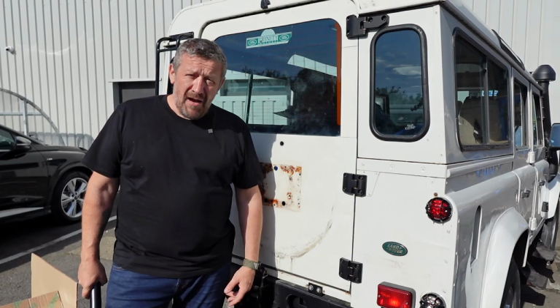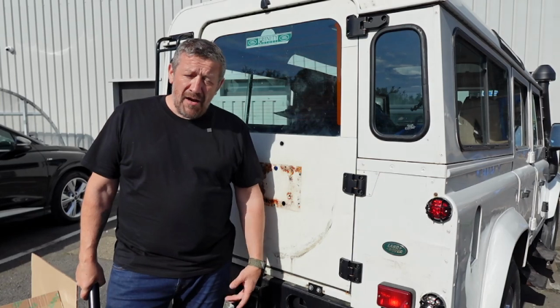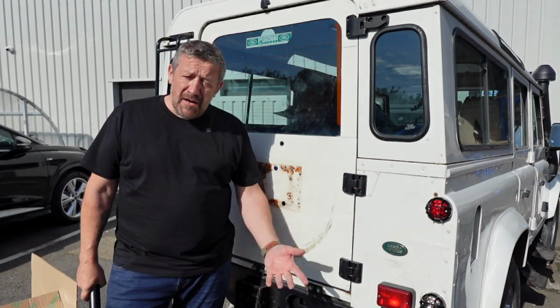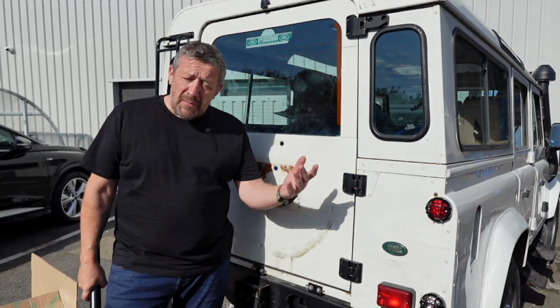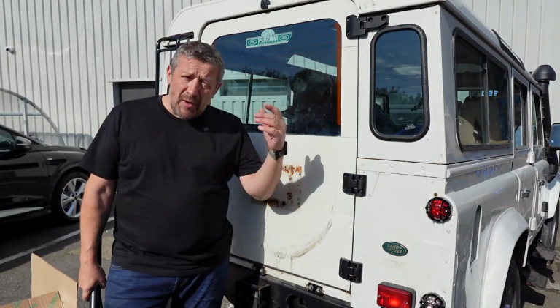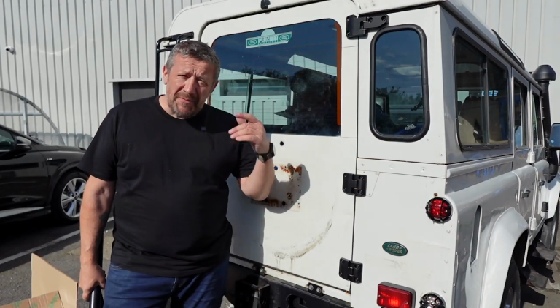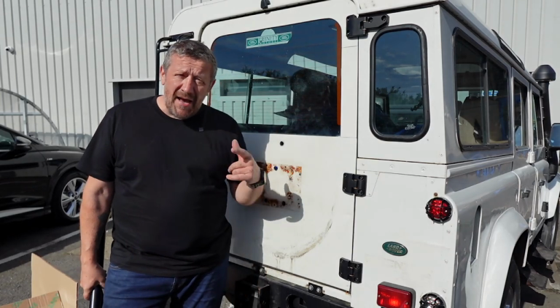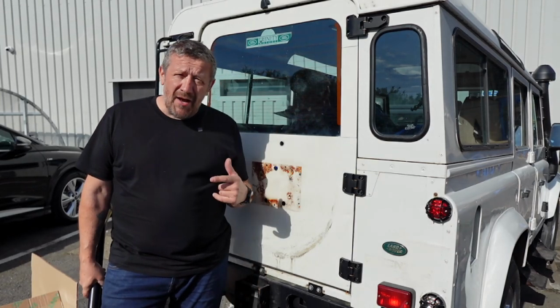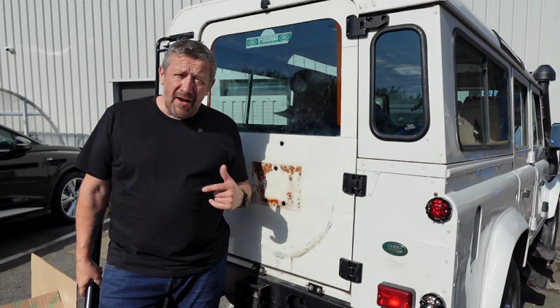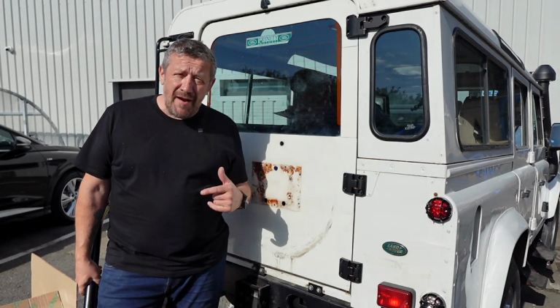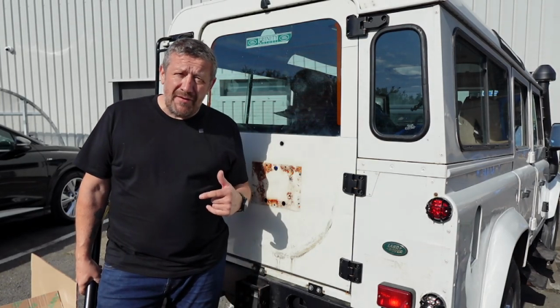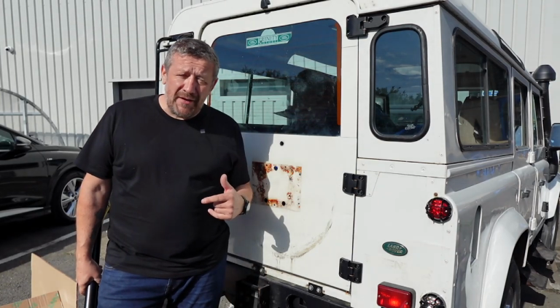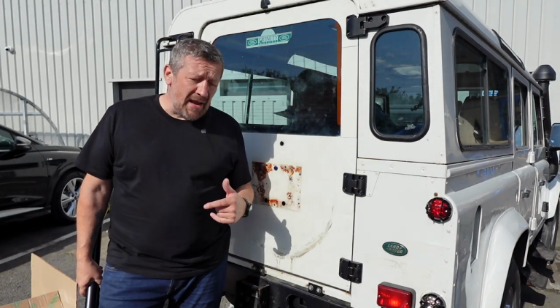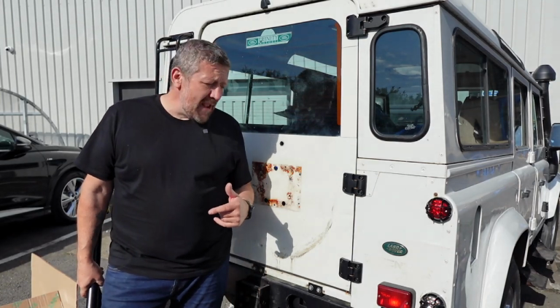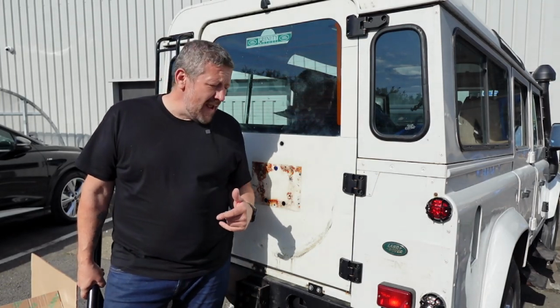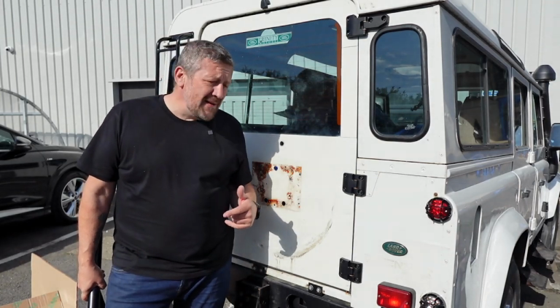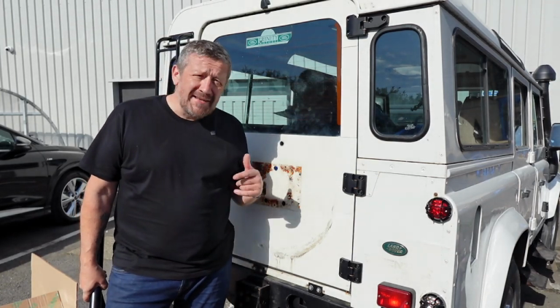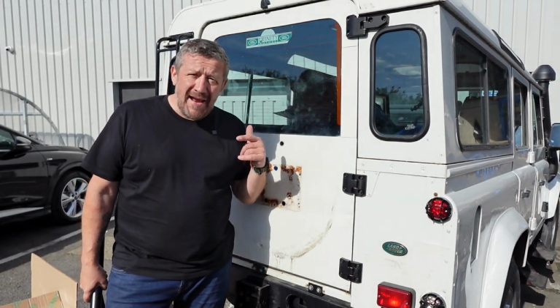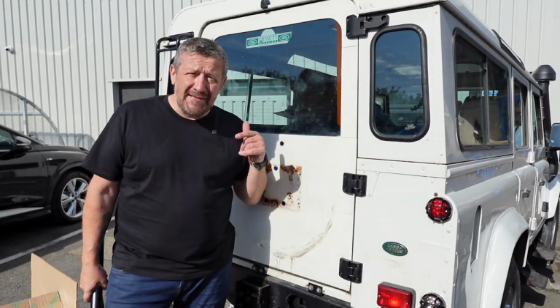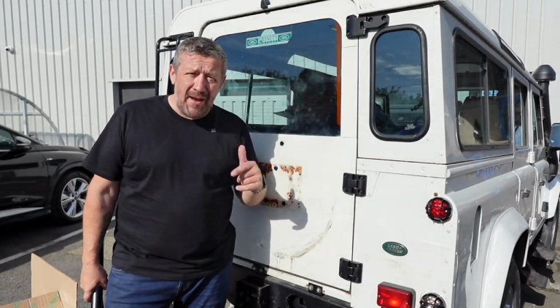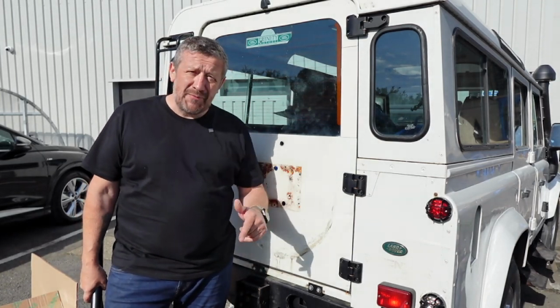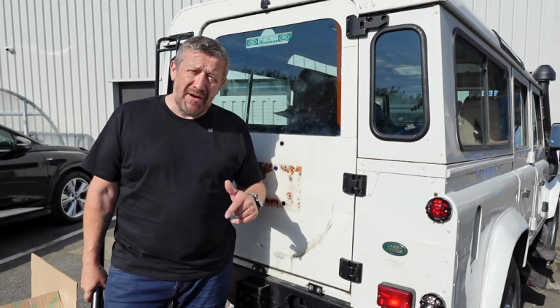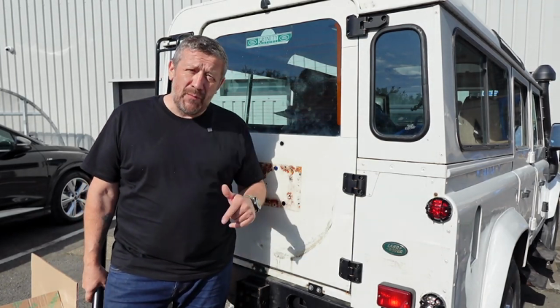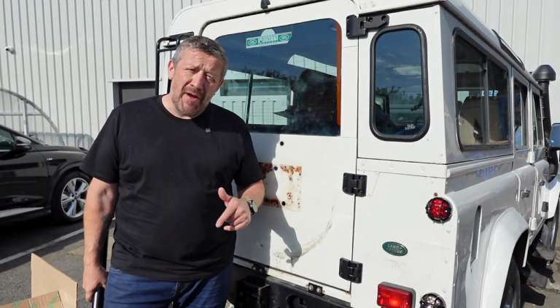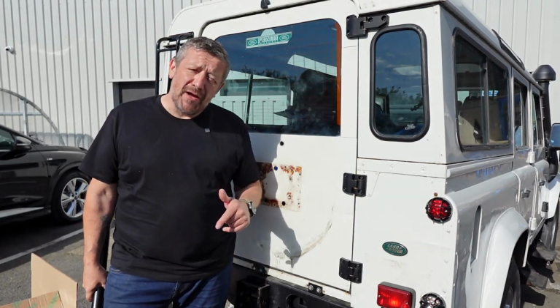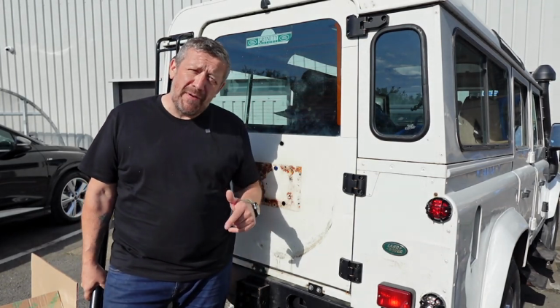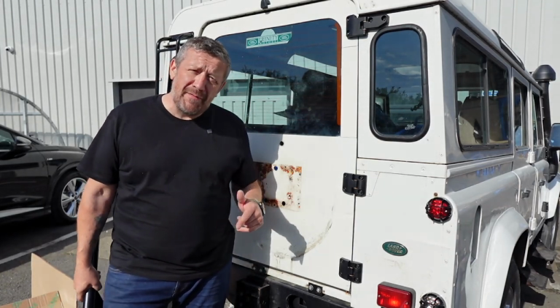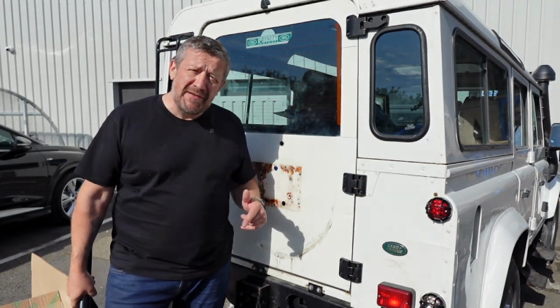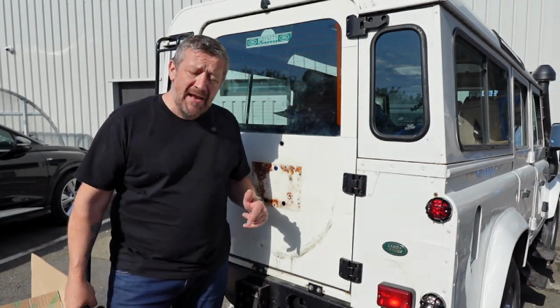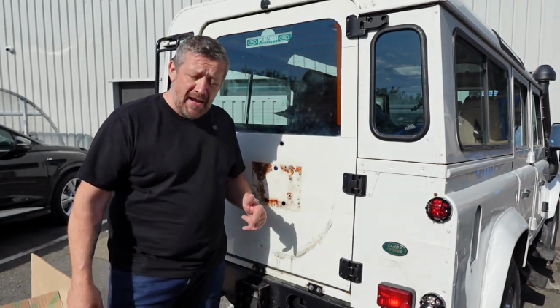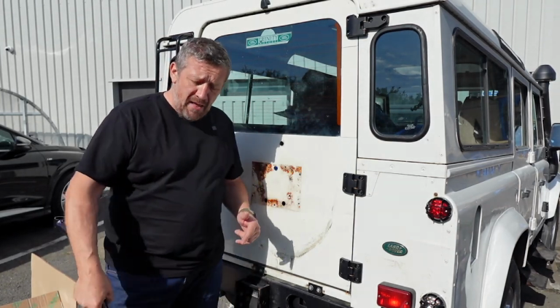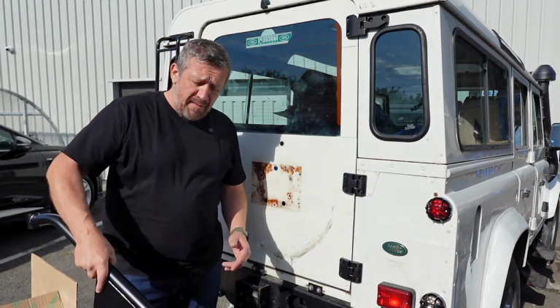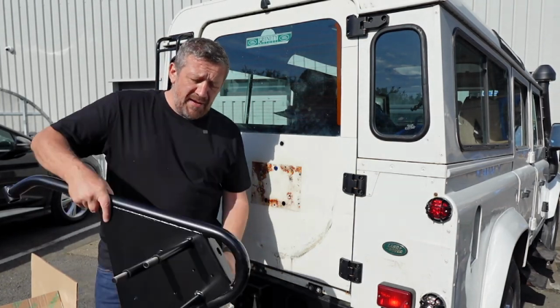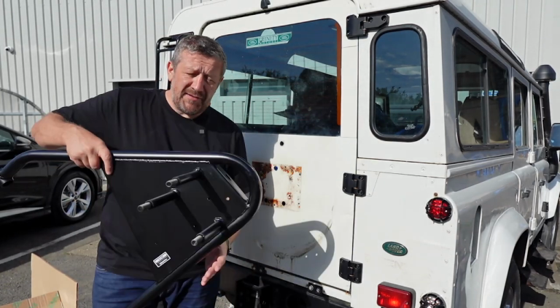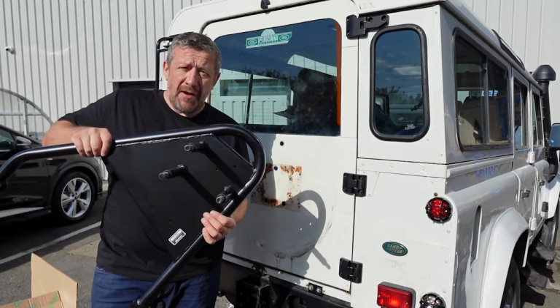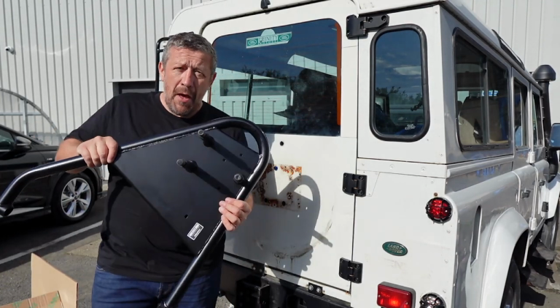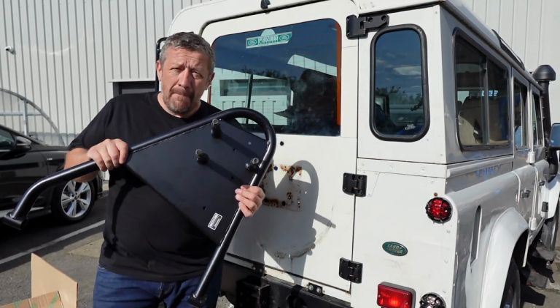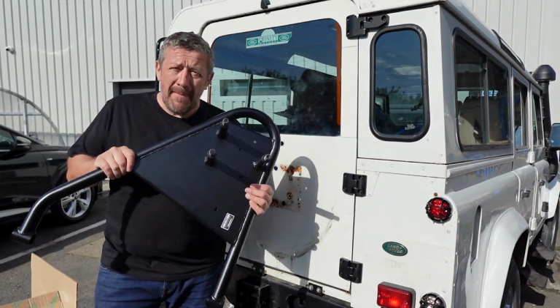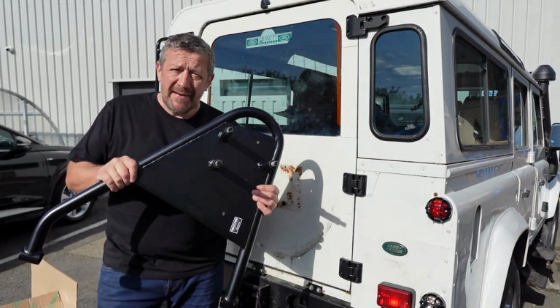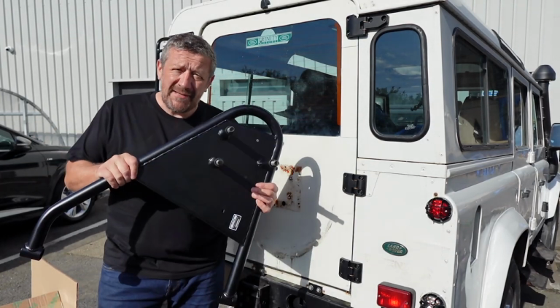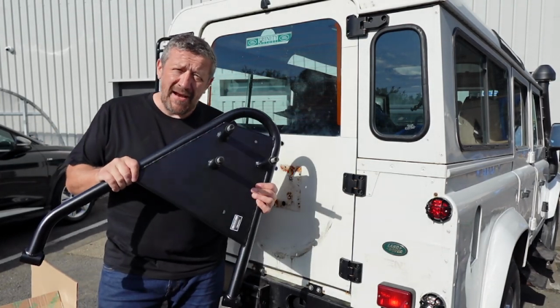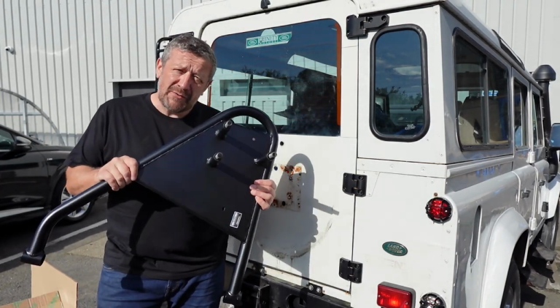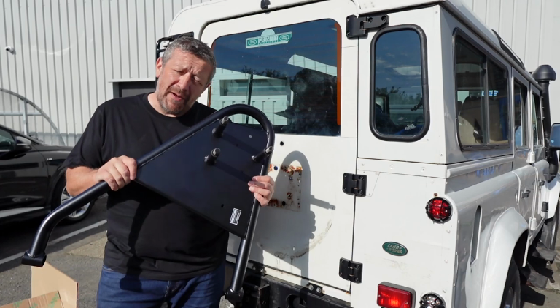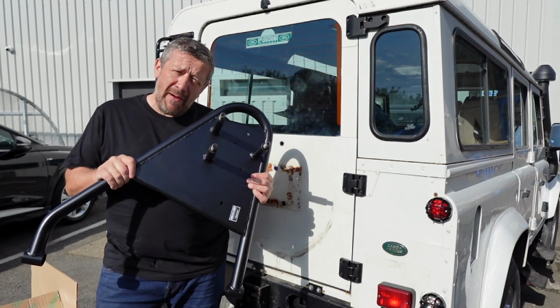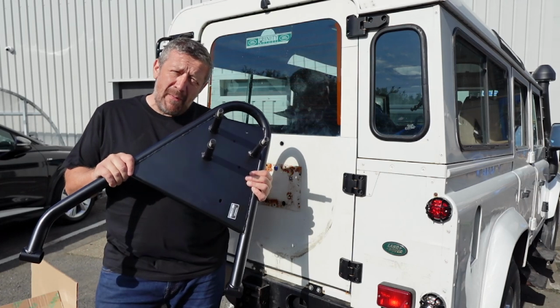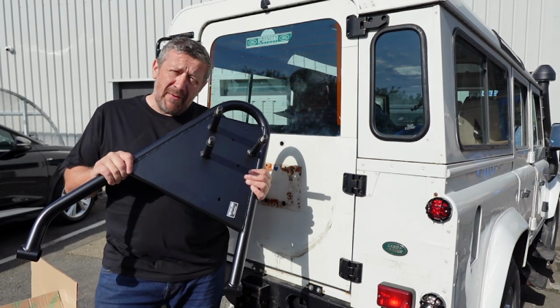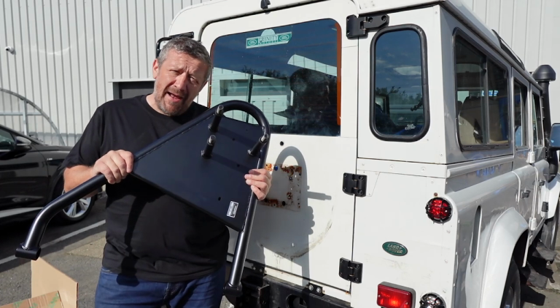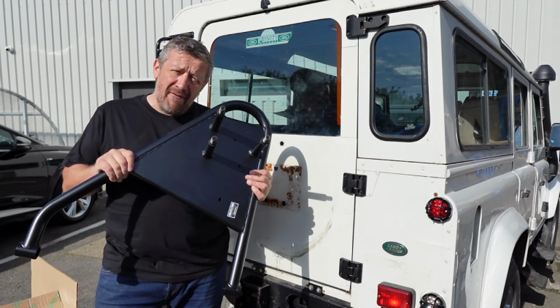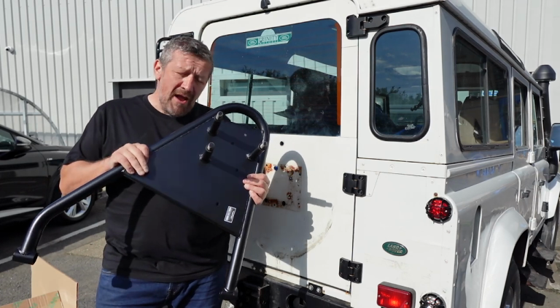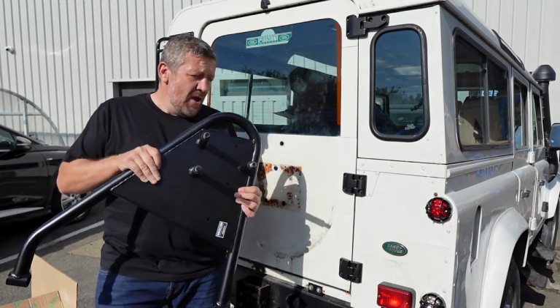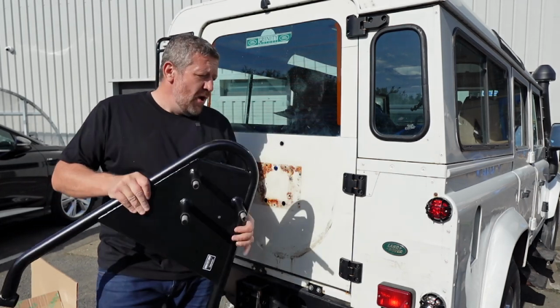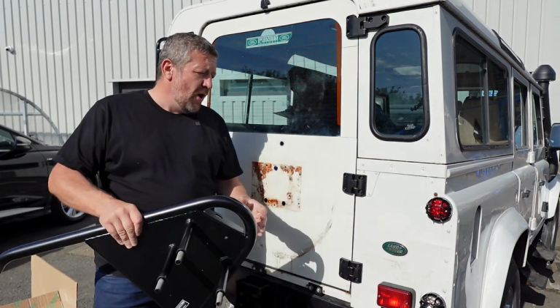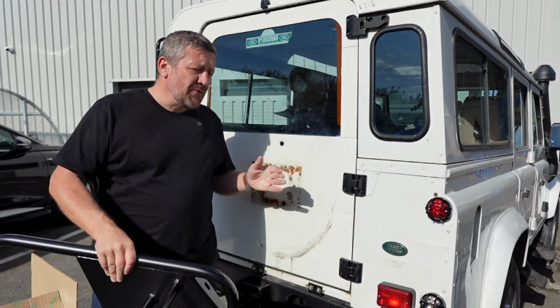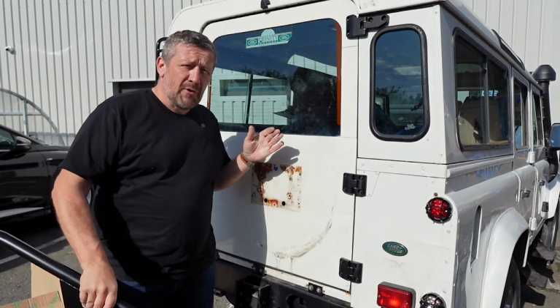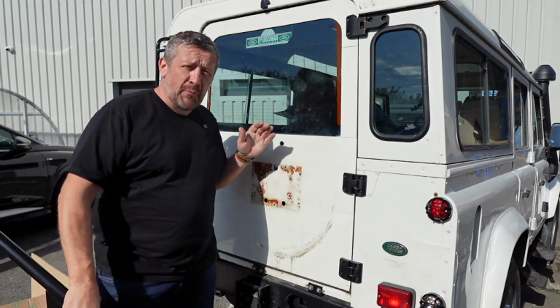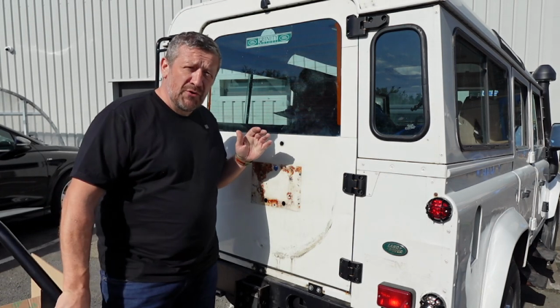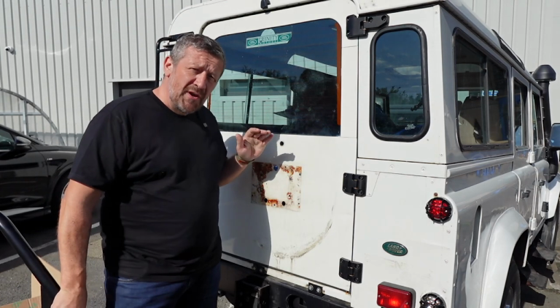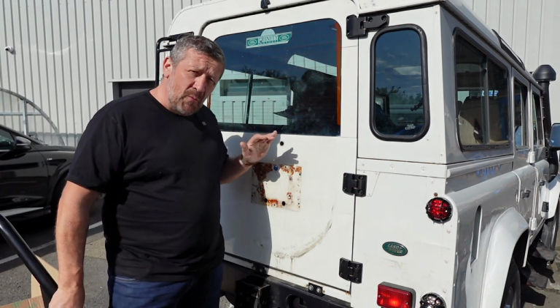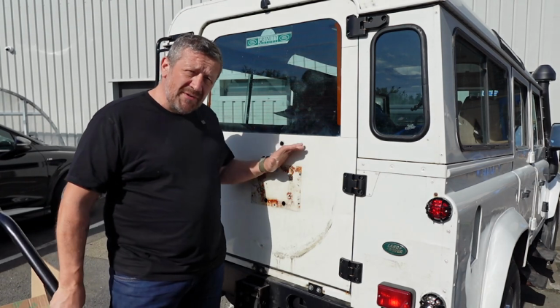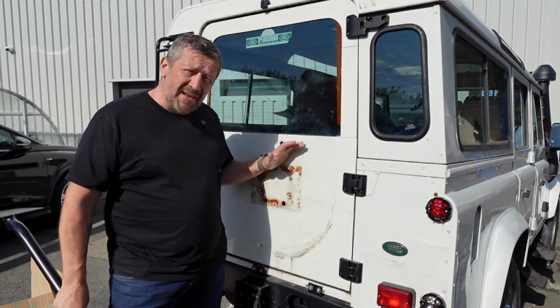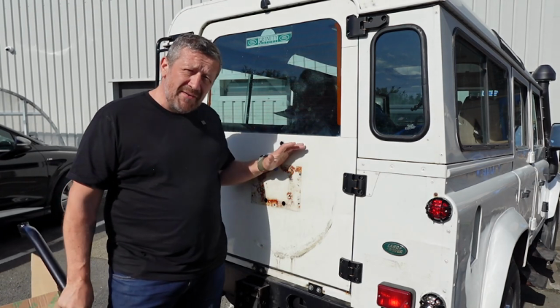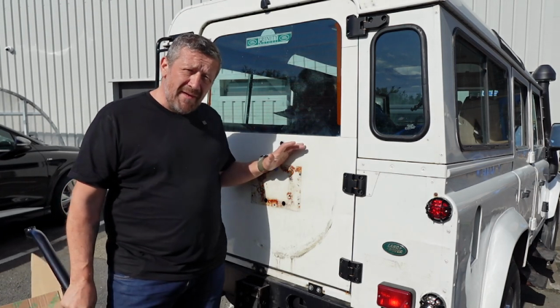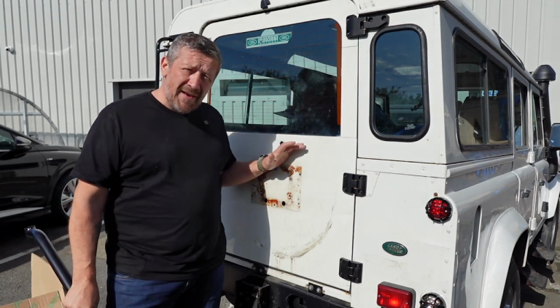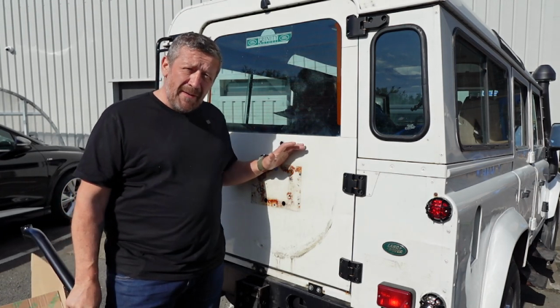Hi guys, welcome to LRLive UK. In today's episode we are going to be fitting this Mantec Swing Away wheel carrier onto our Project 110 Defender.